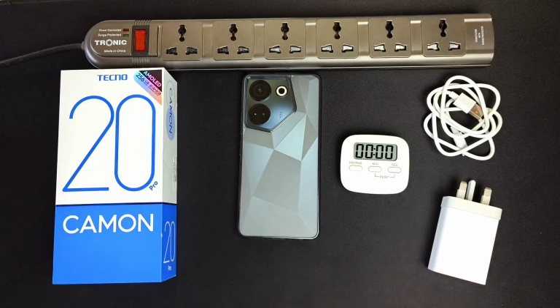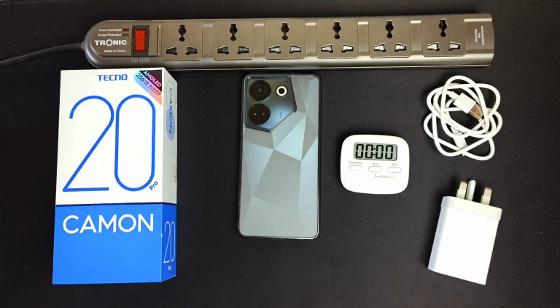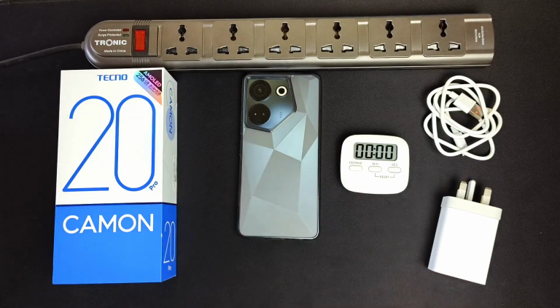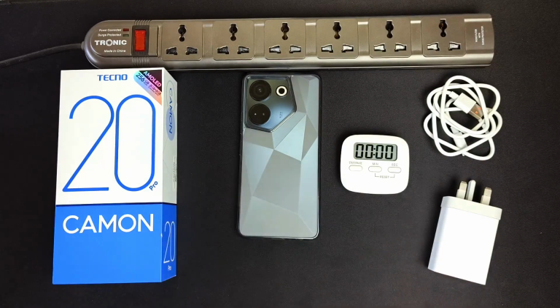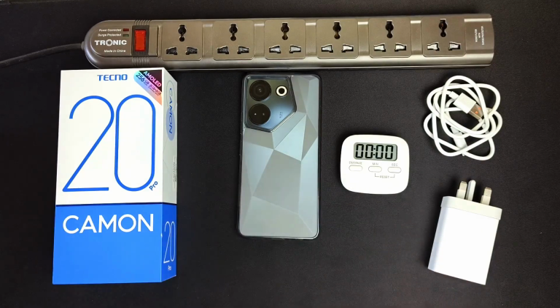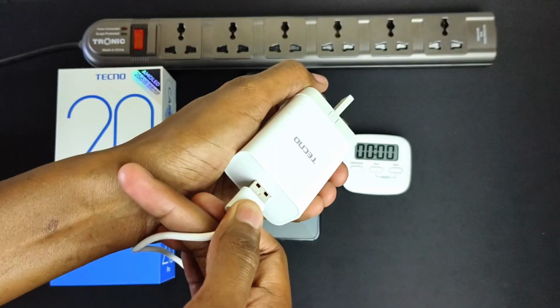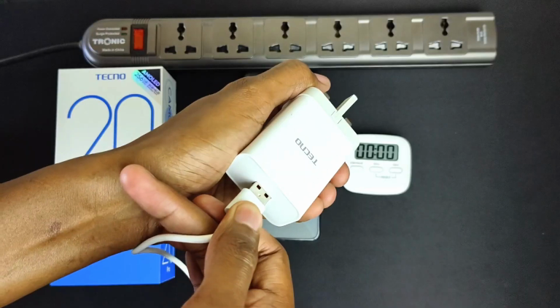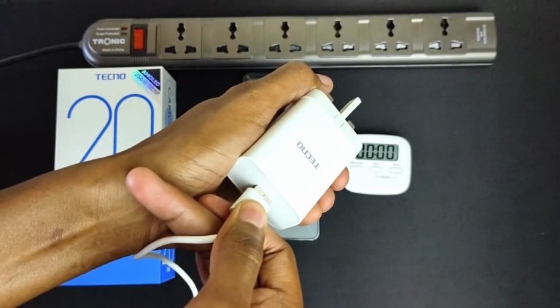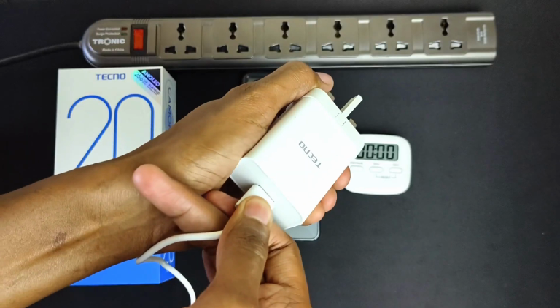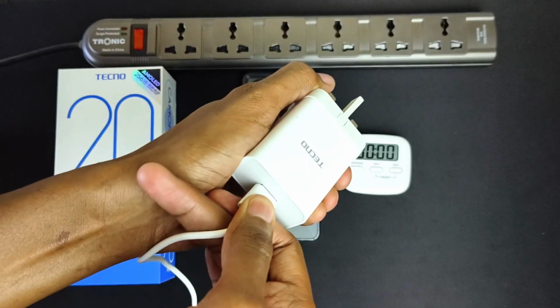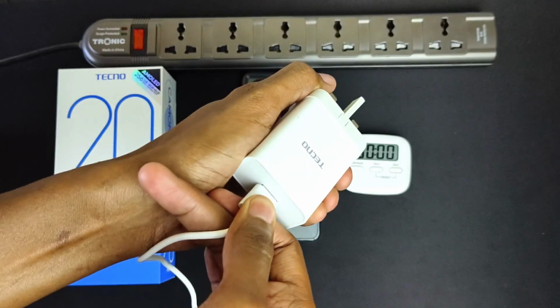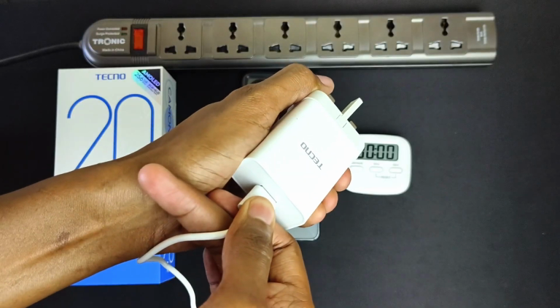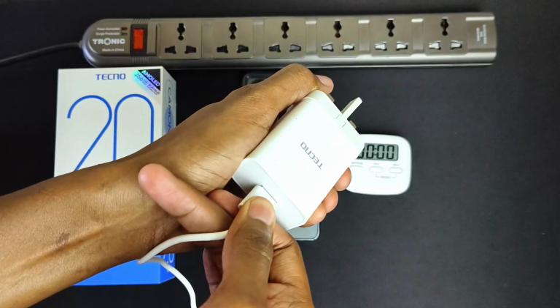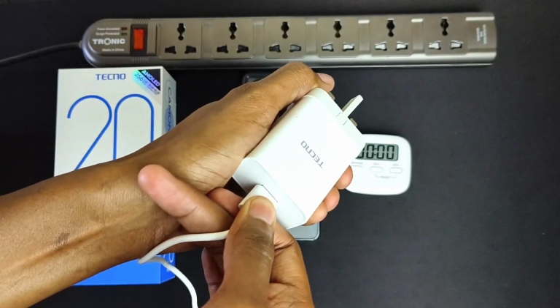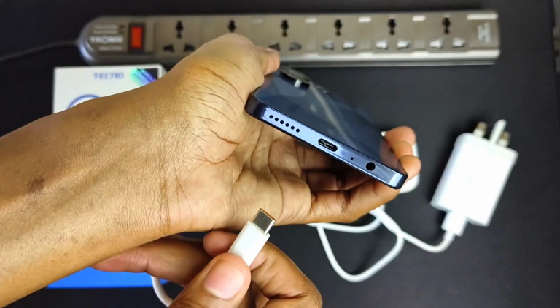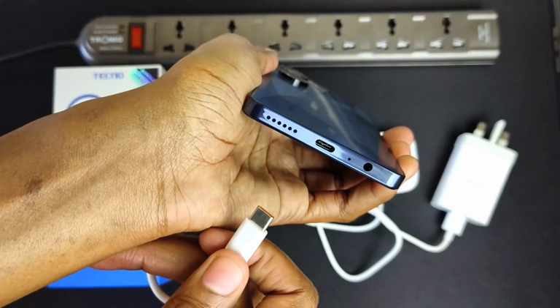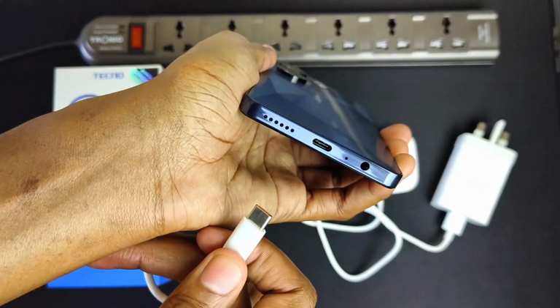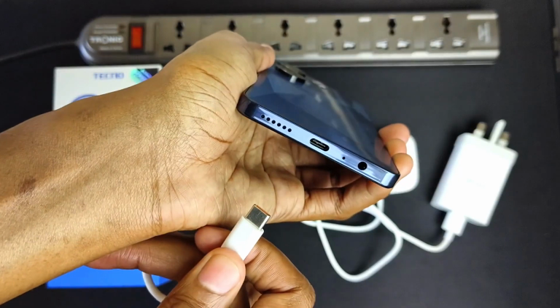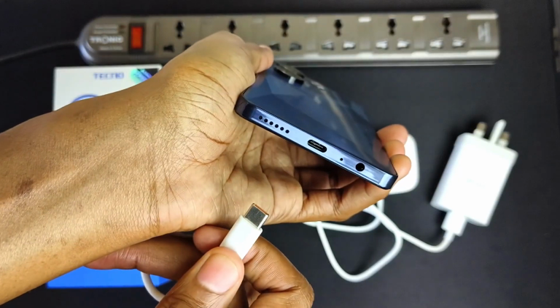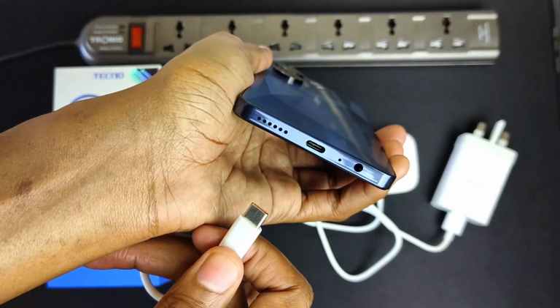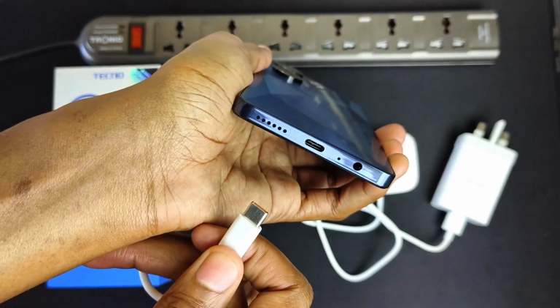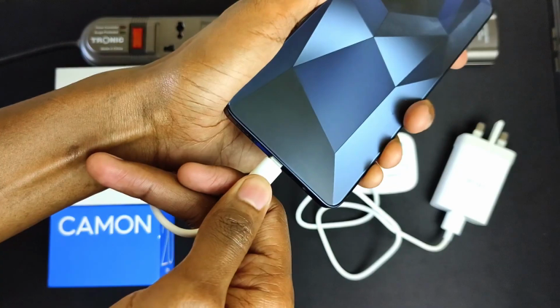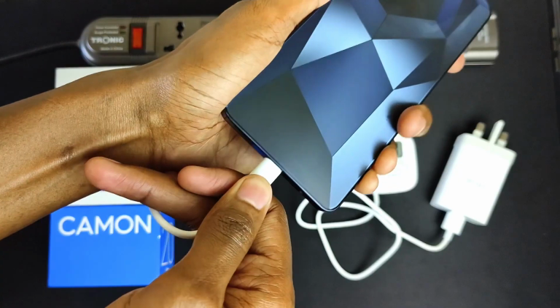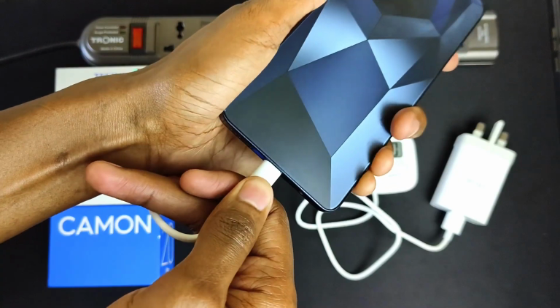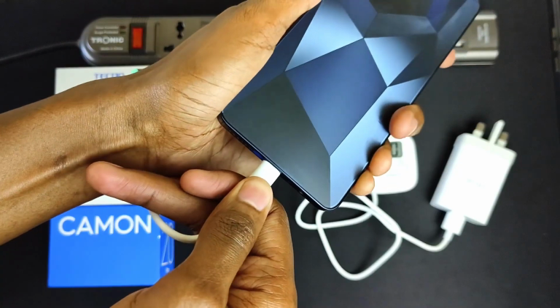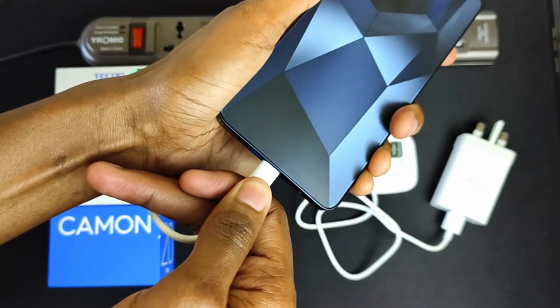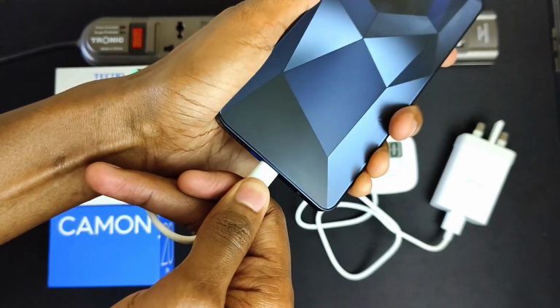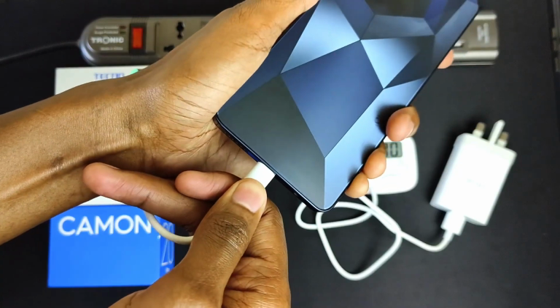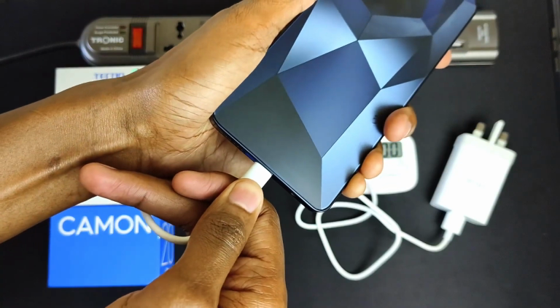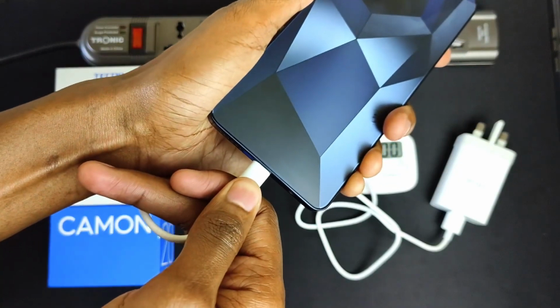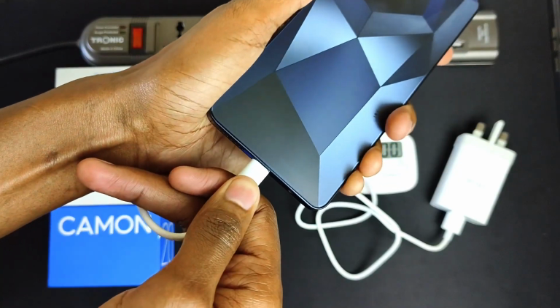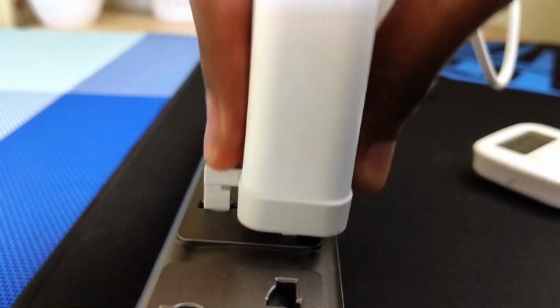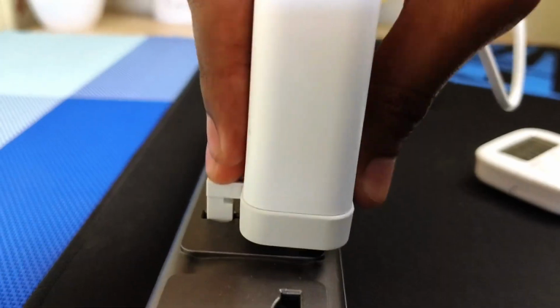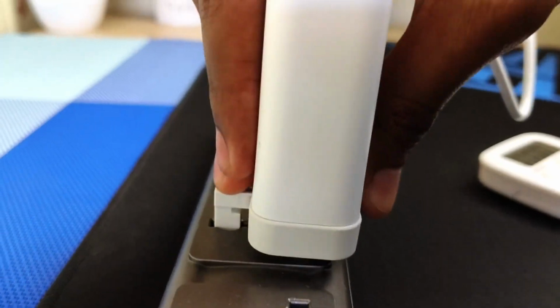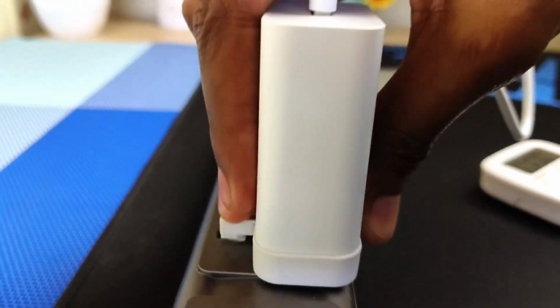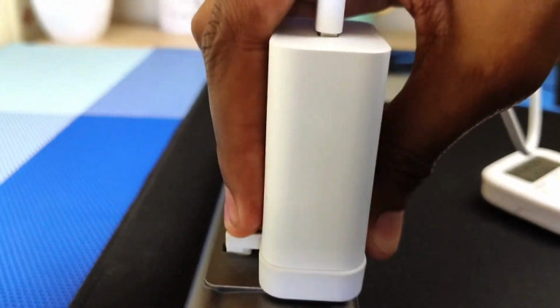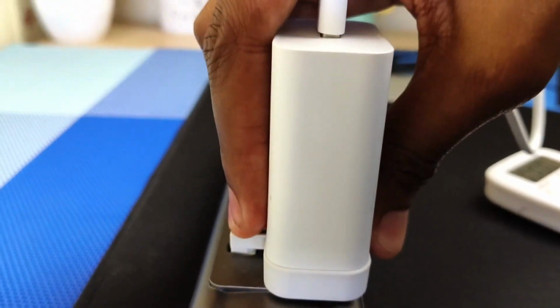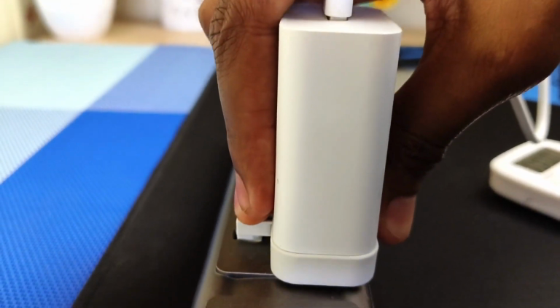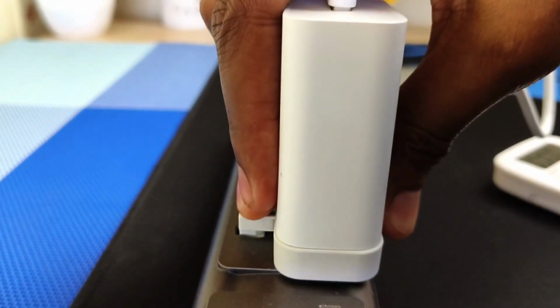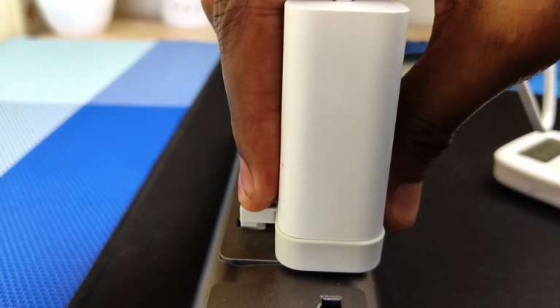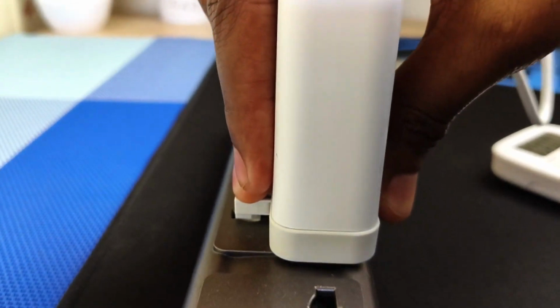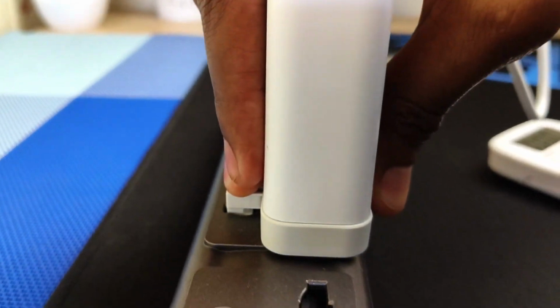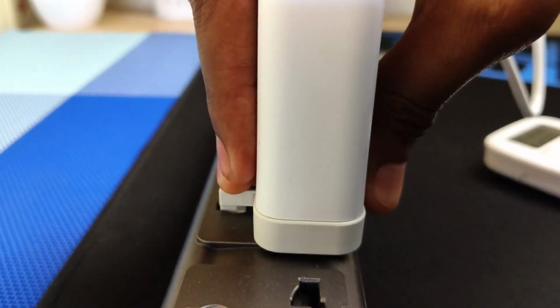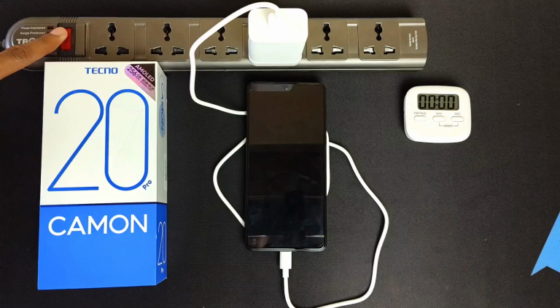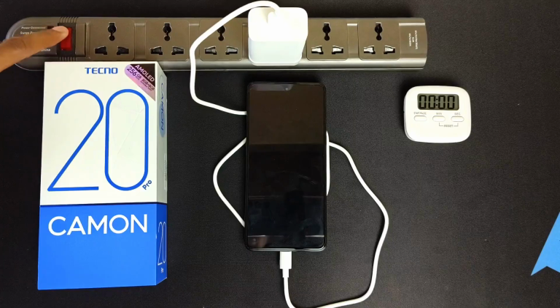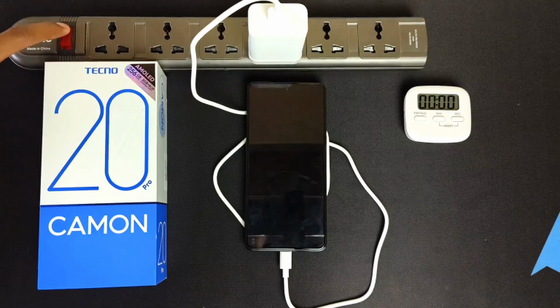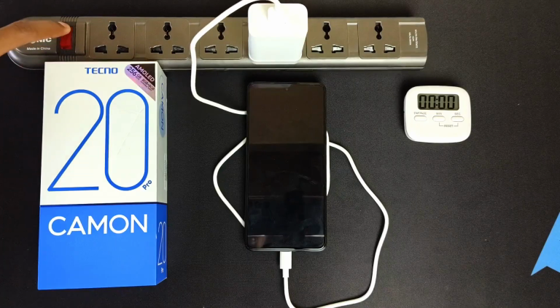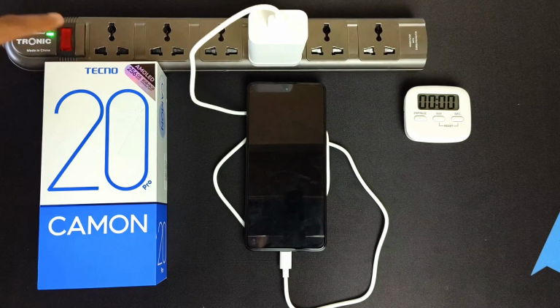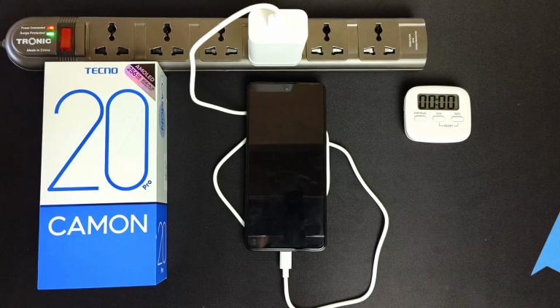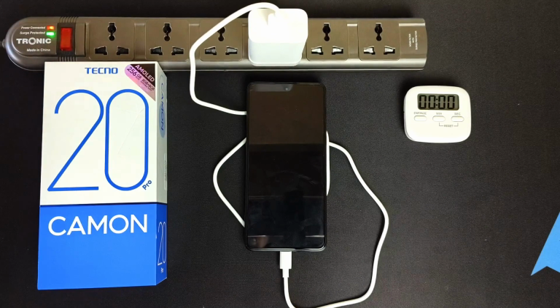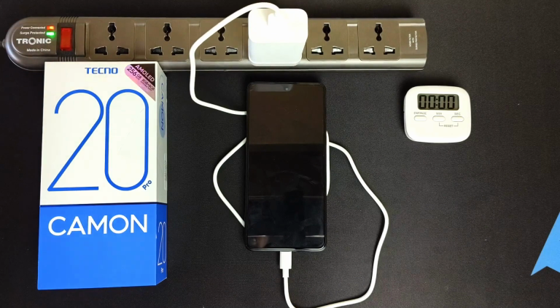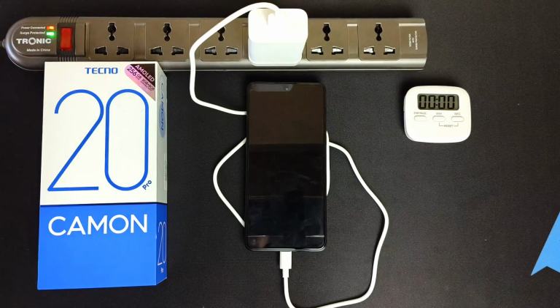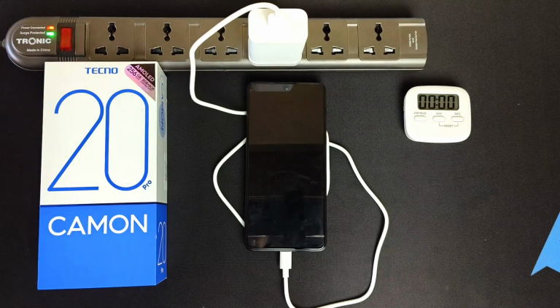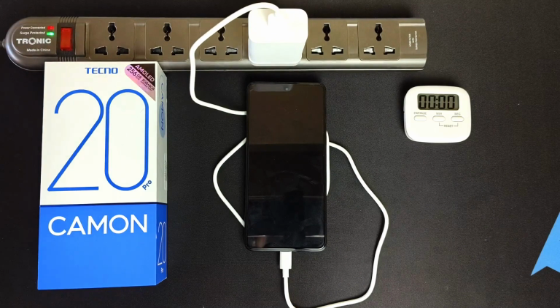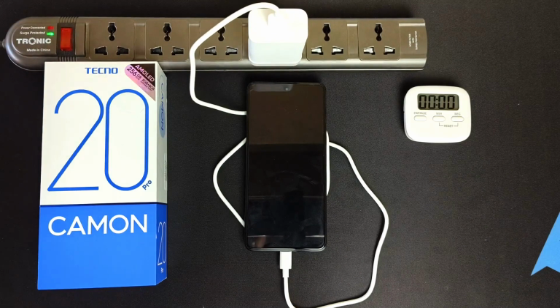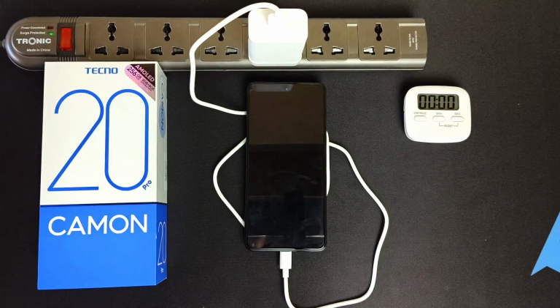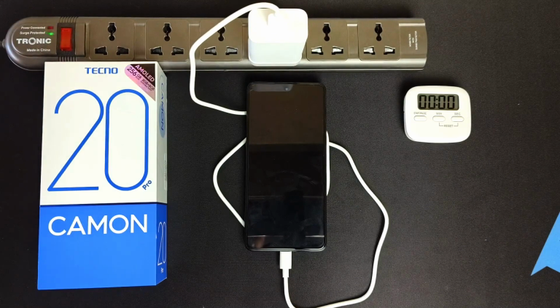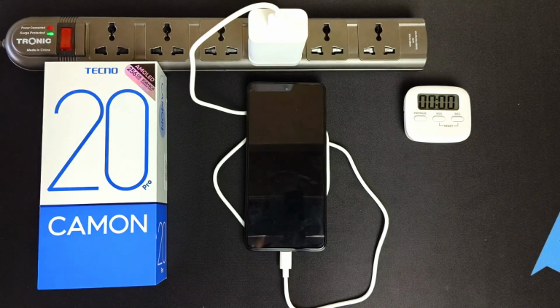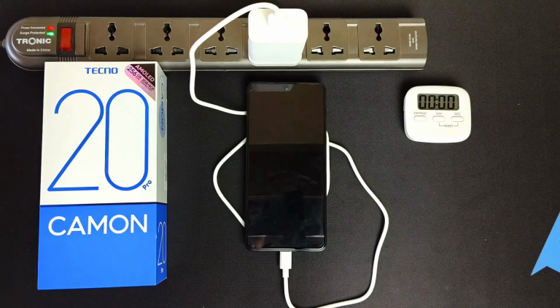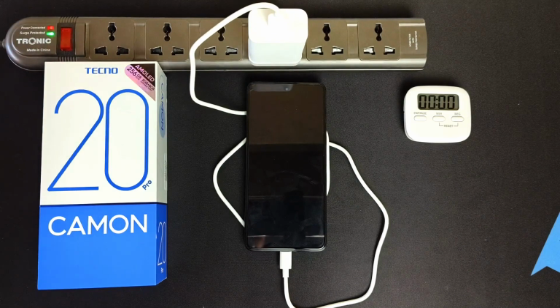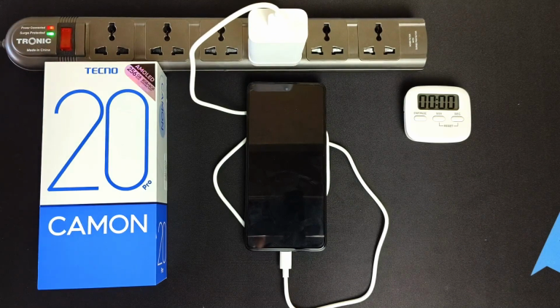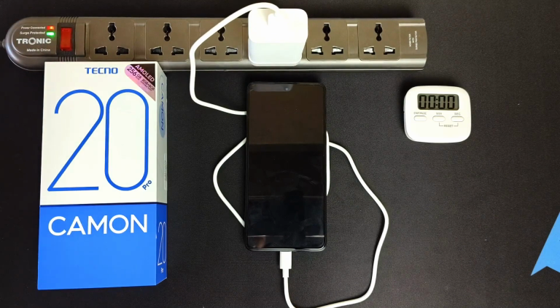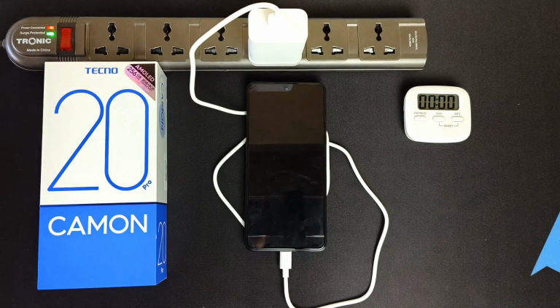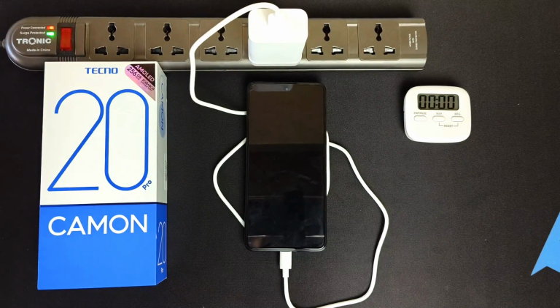From experience with a 33W charger on Tecno Camon devices, I presume it will take more than 1 hour and 10 minutes.